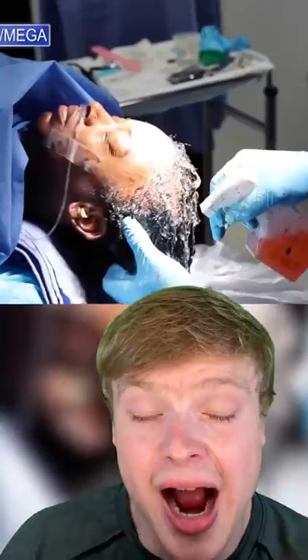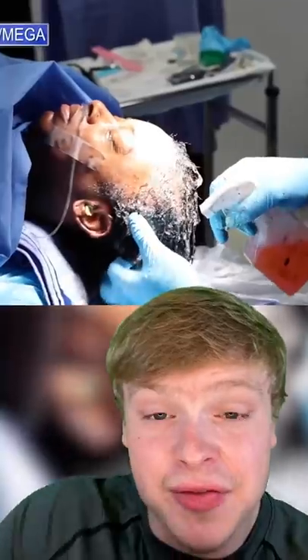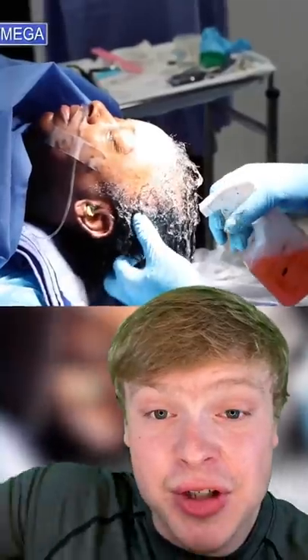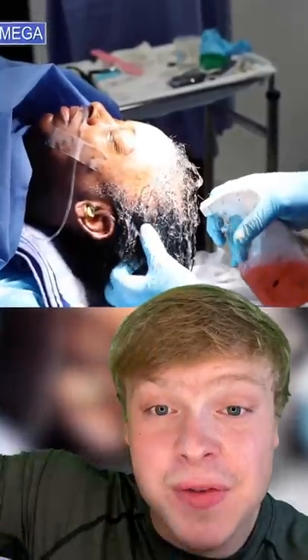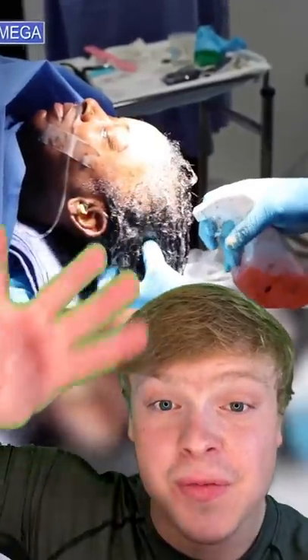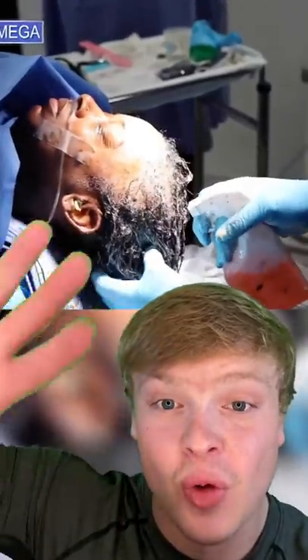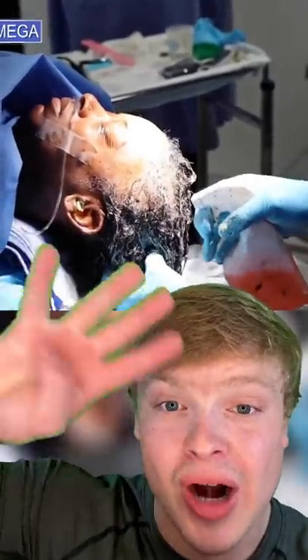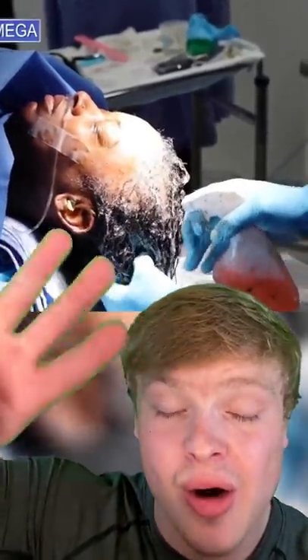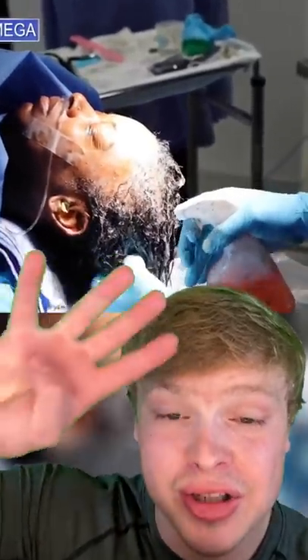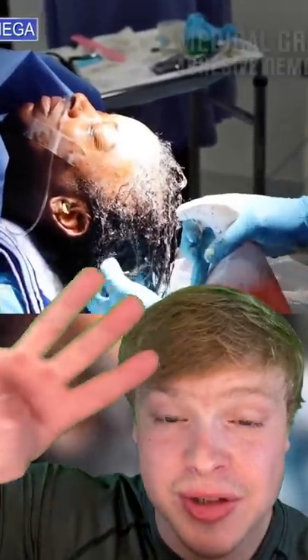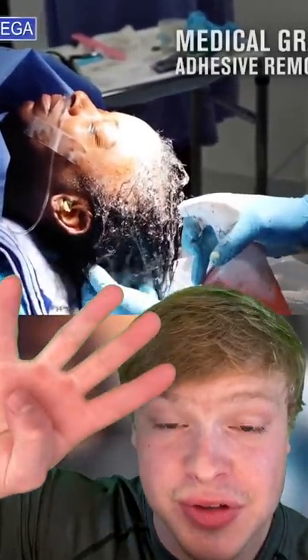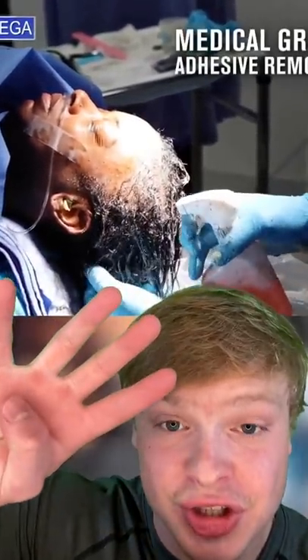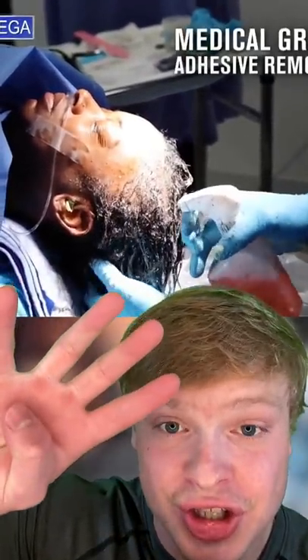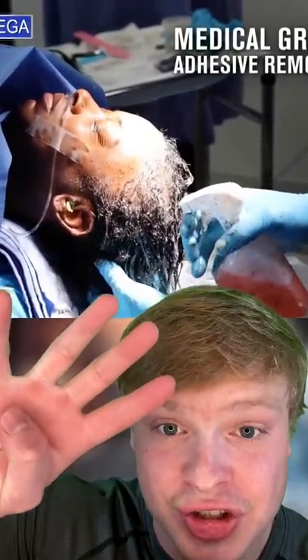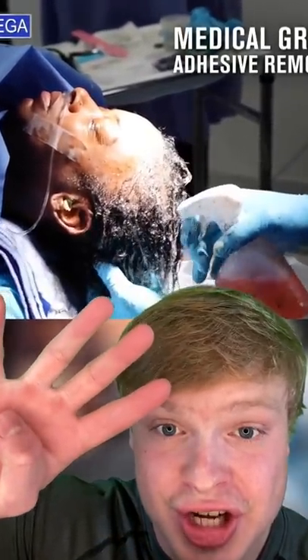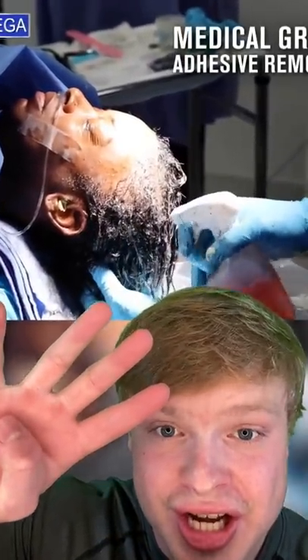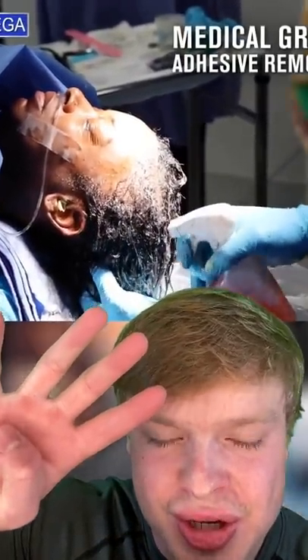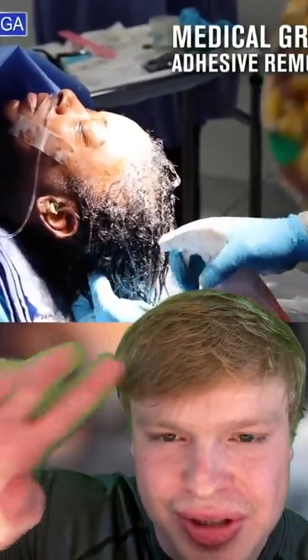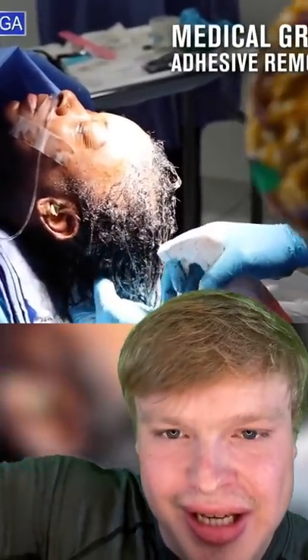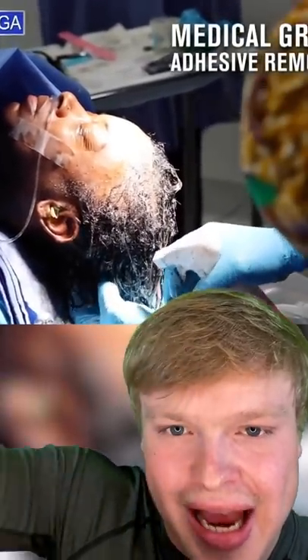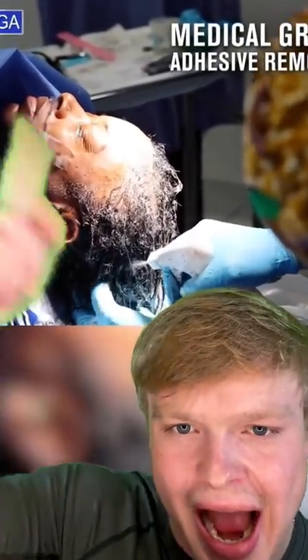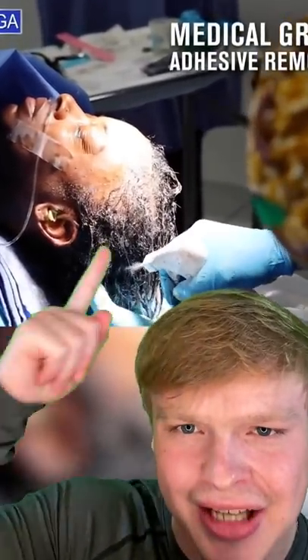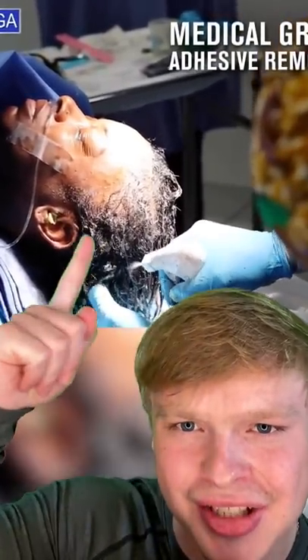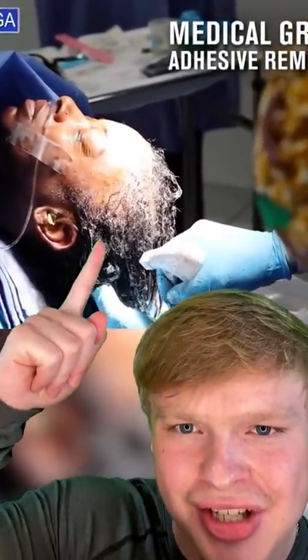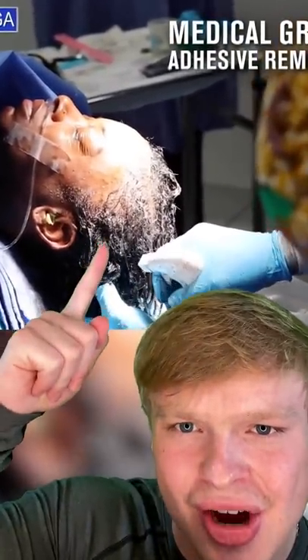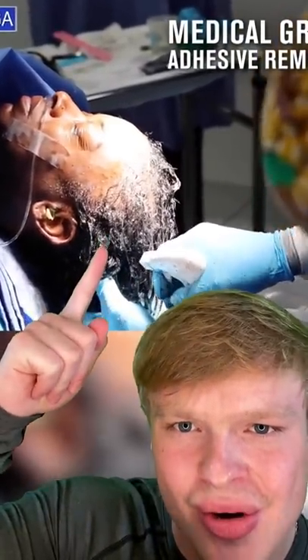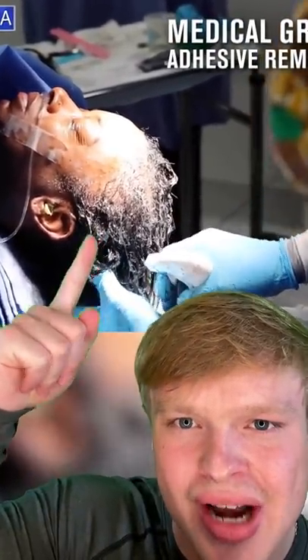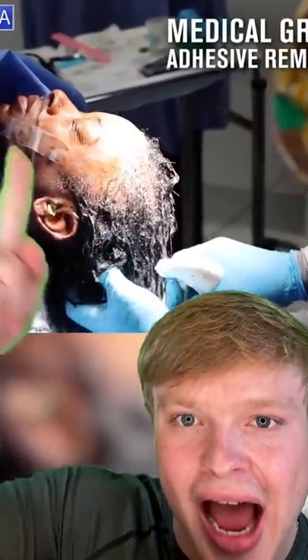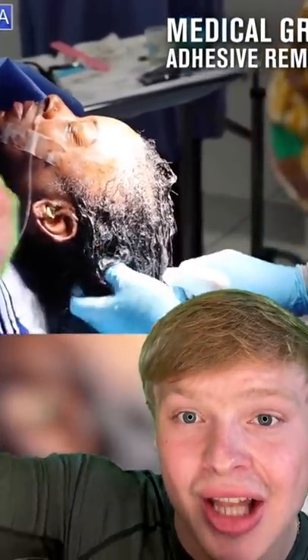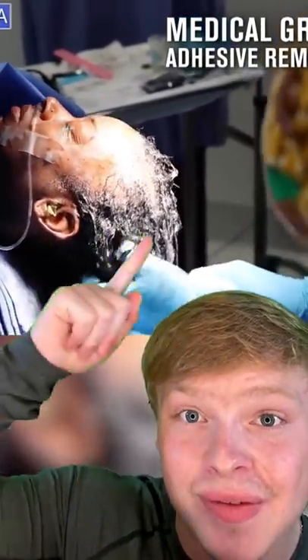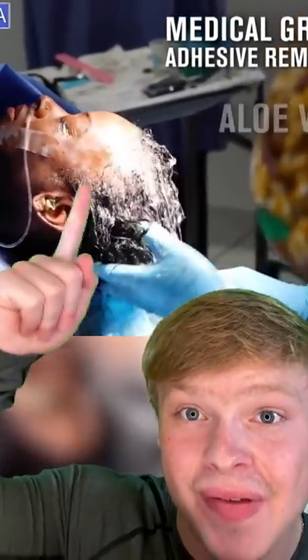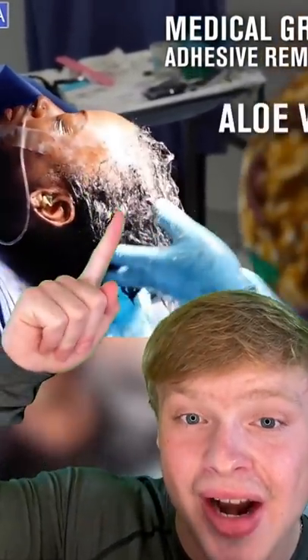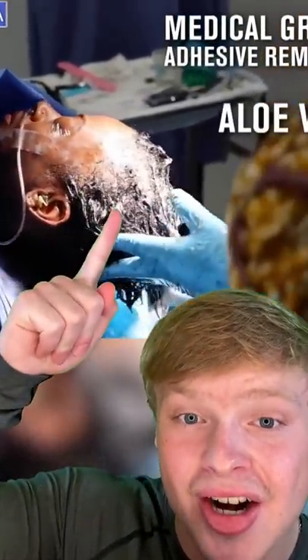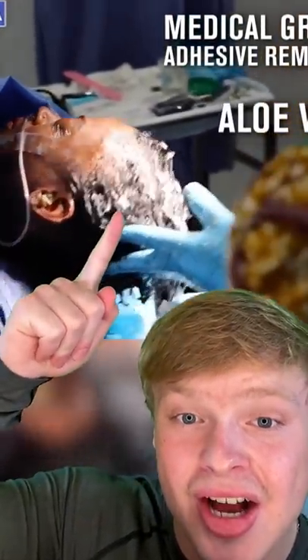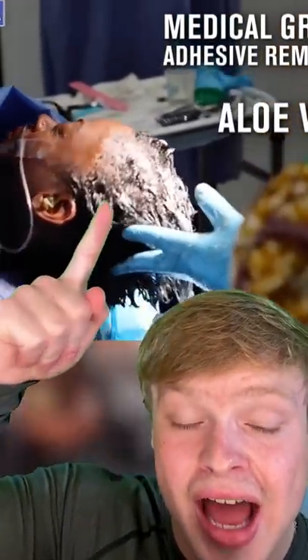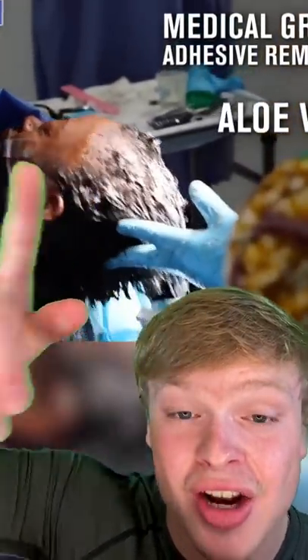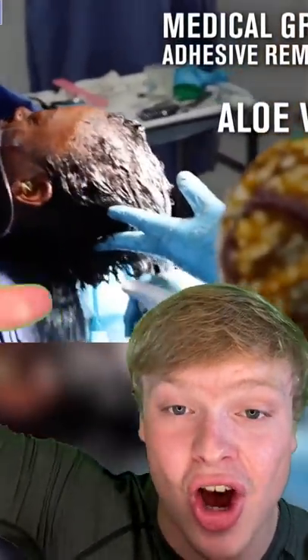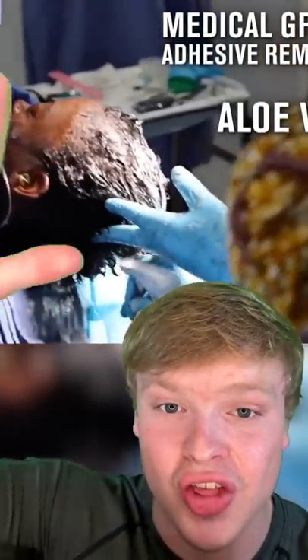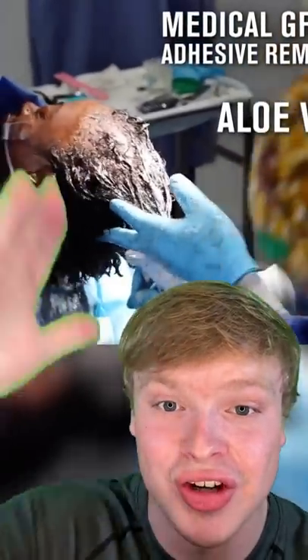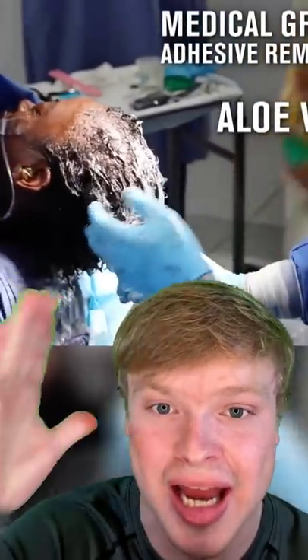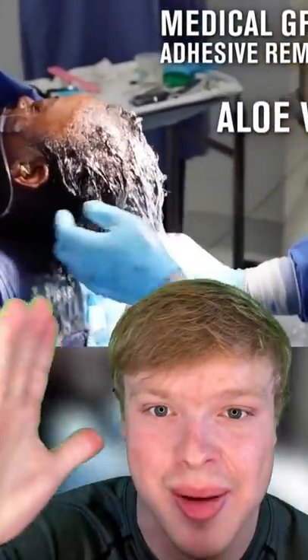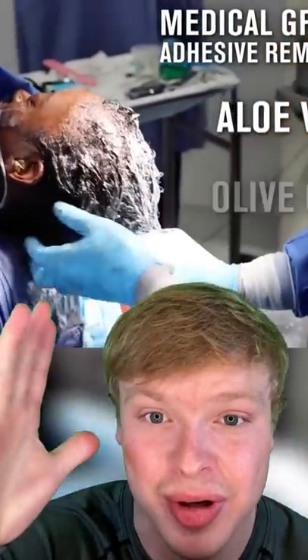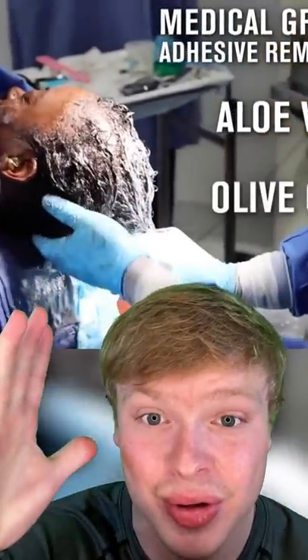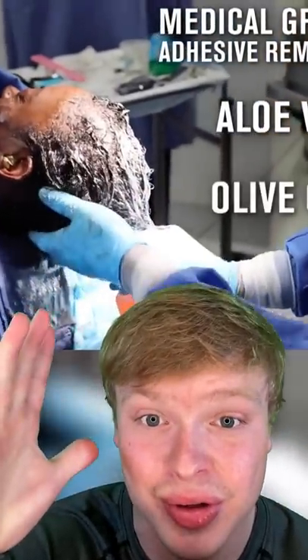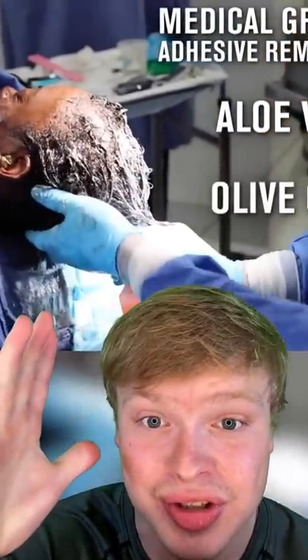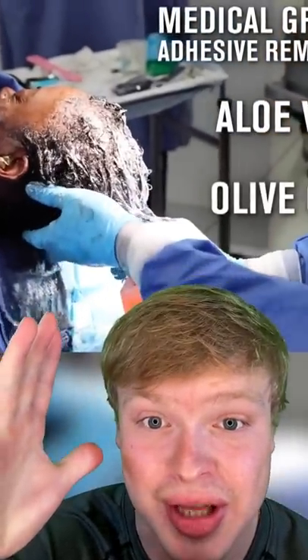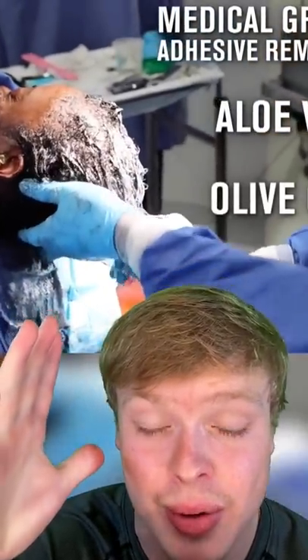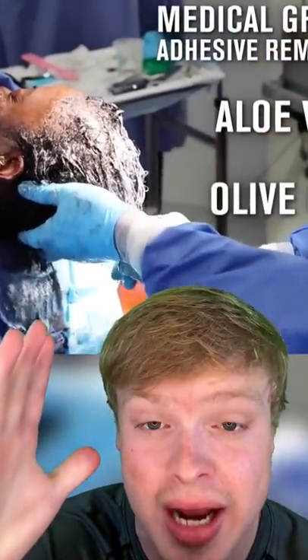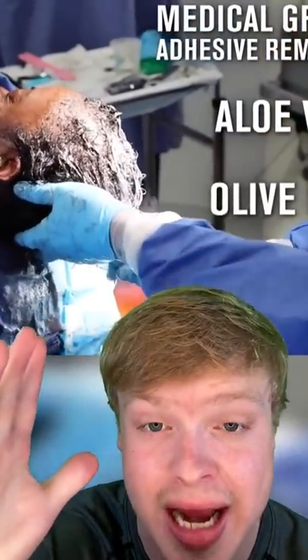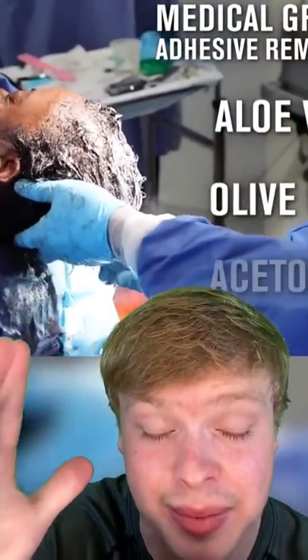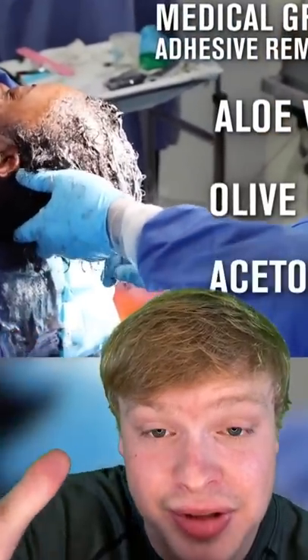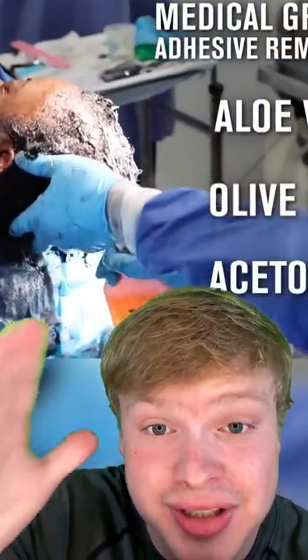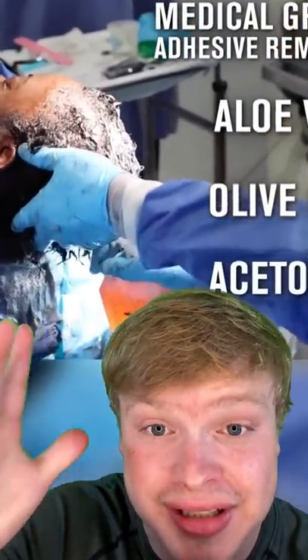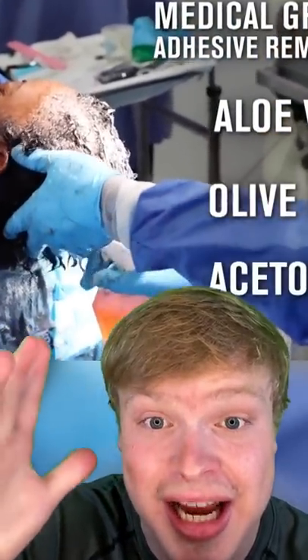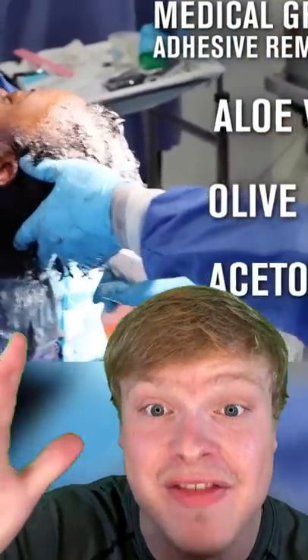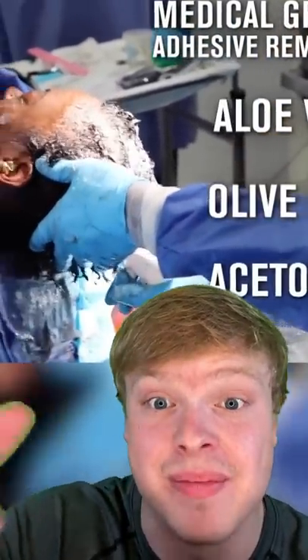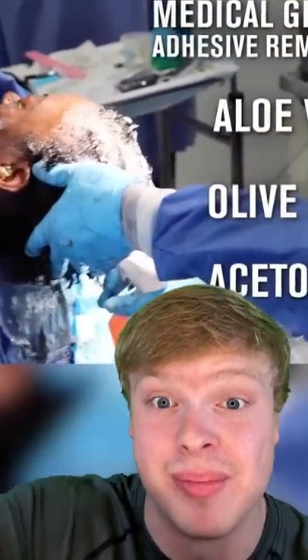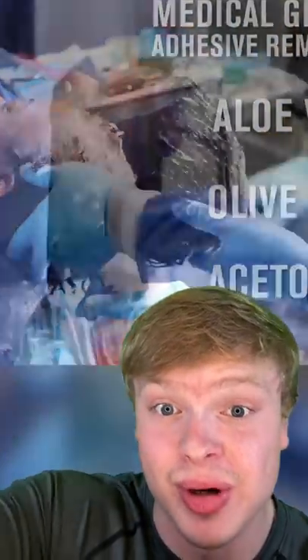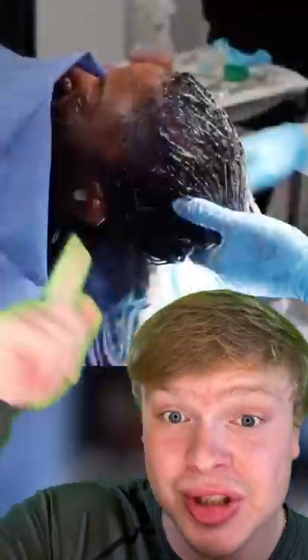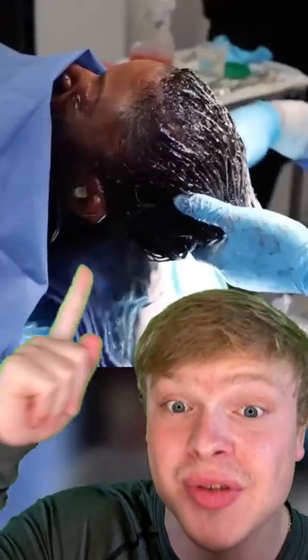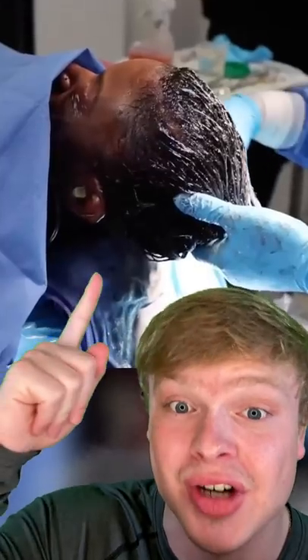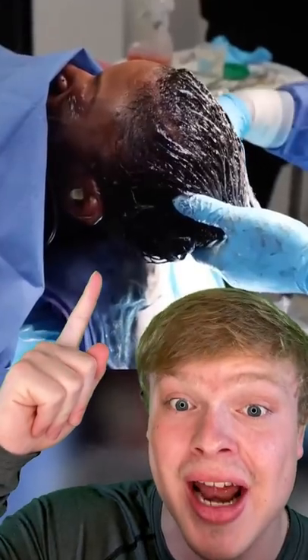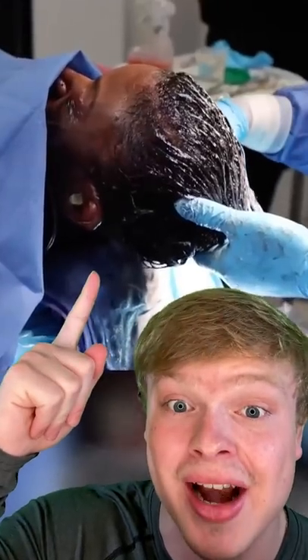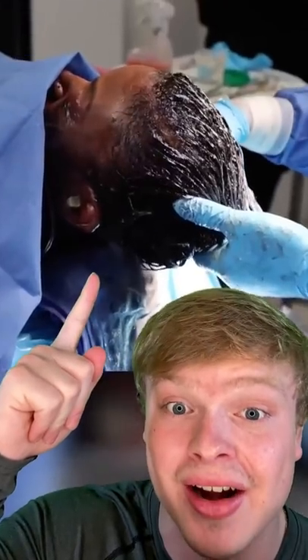After 4 hours of surgery using acetone, aloe vera, and other chemicals, they were able to save most of her hair.